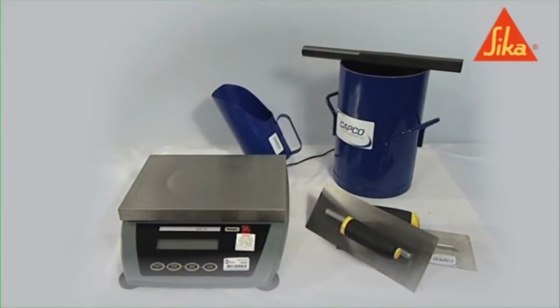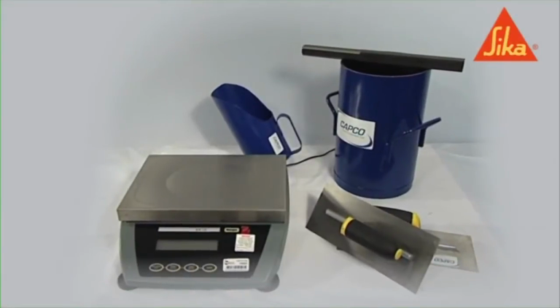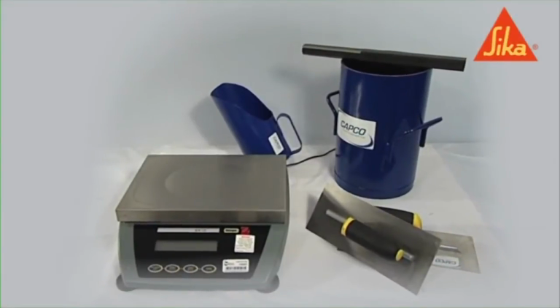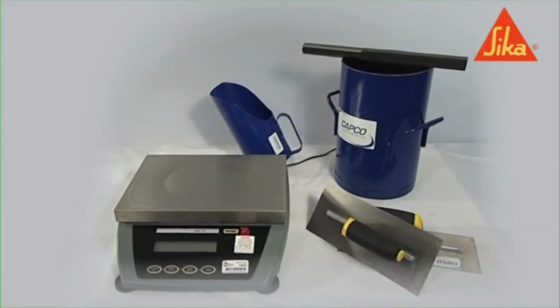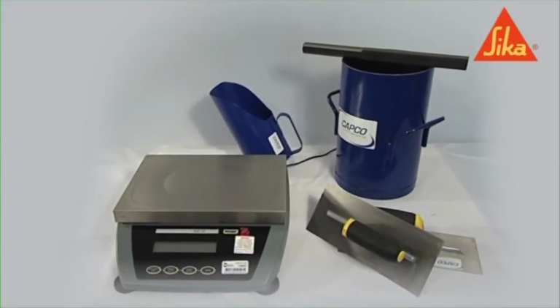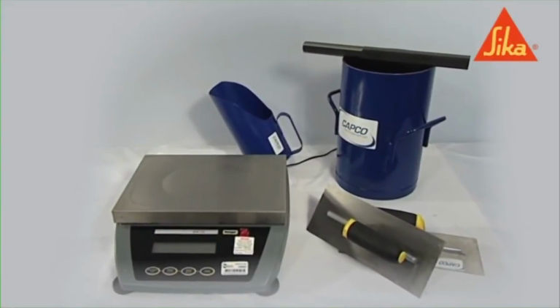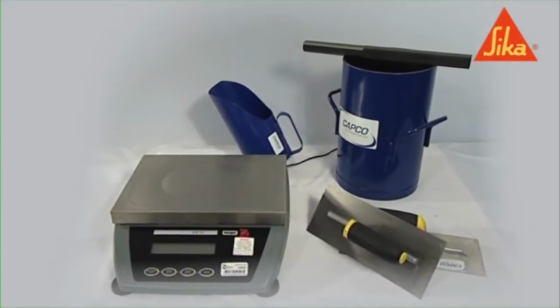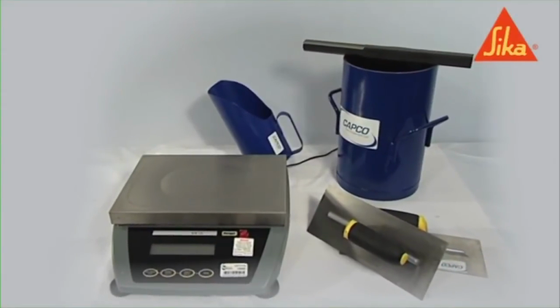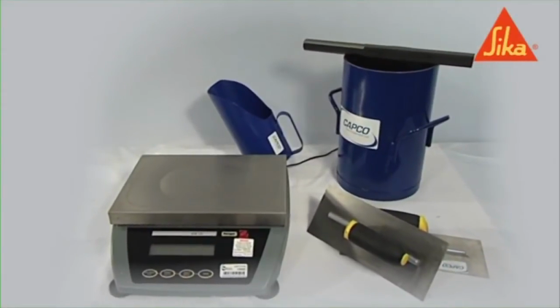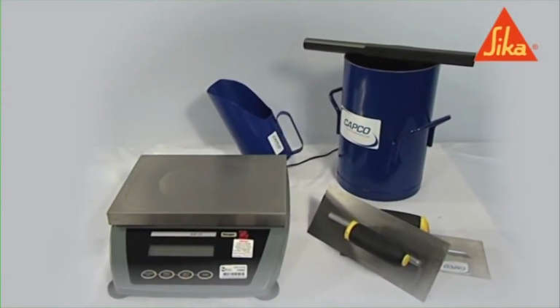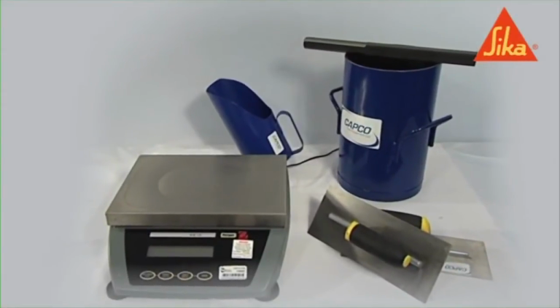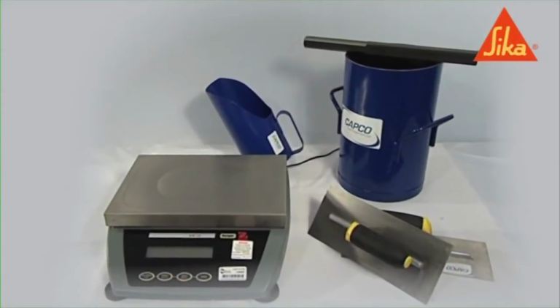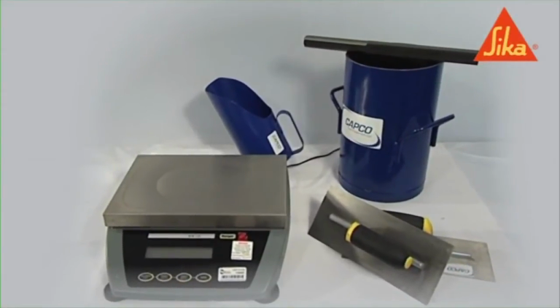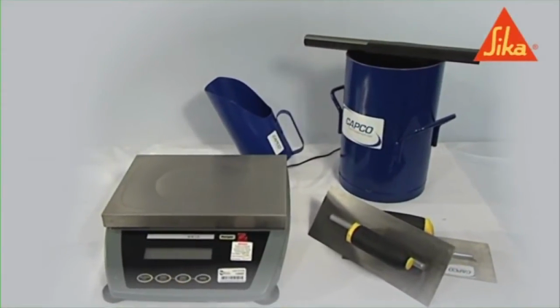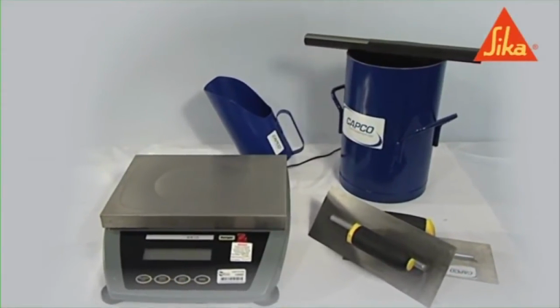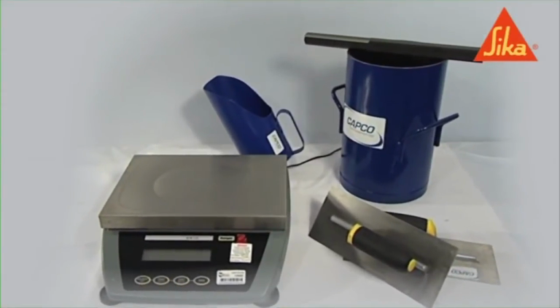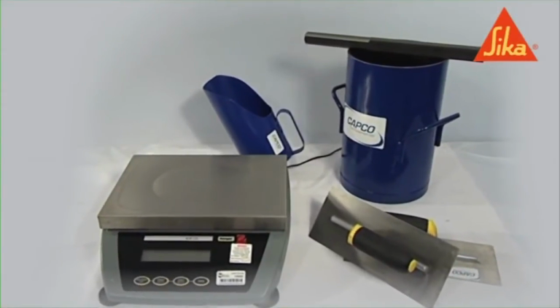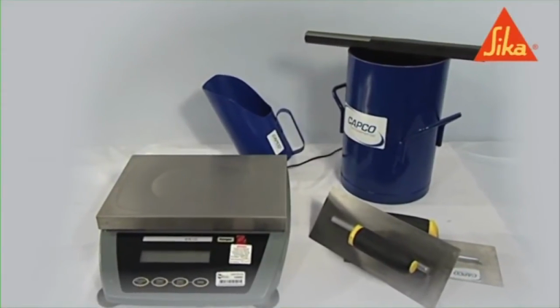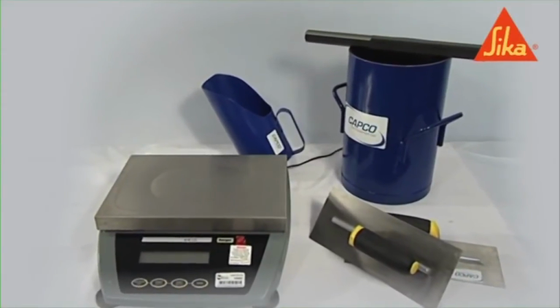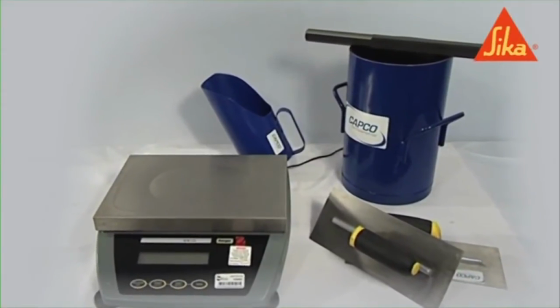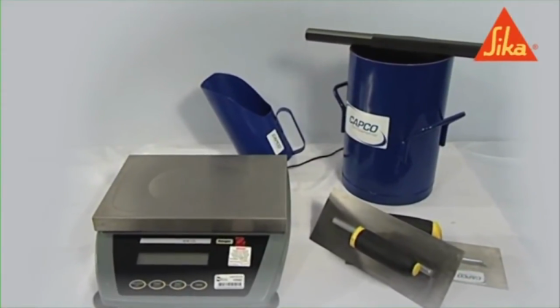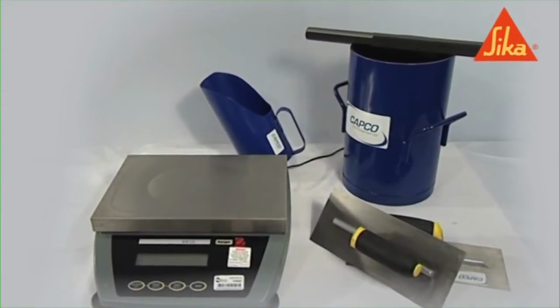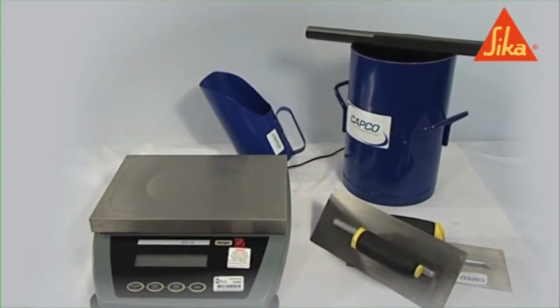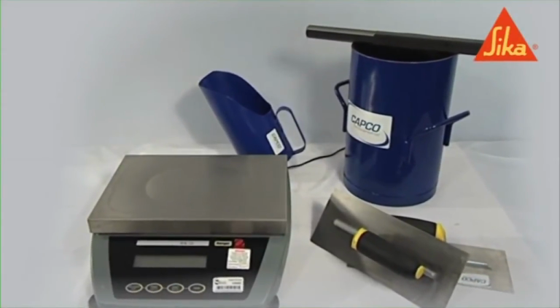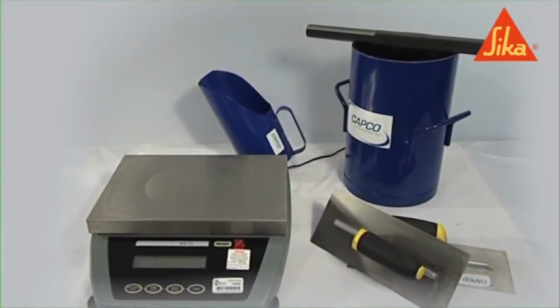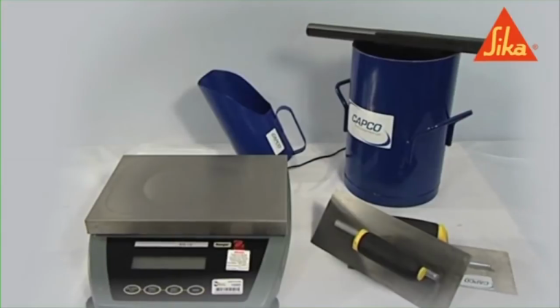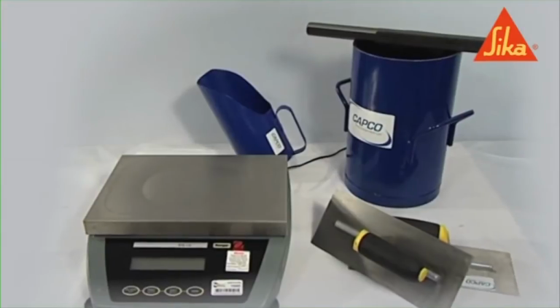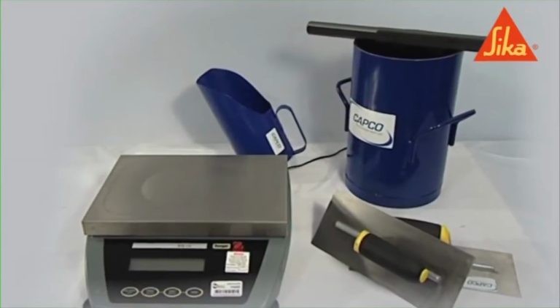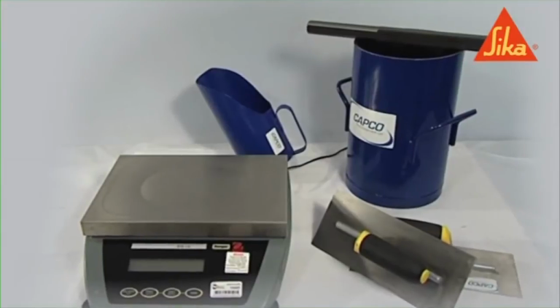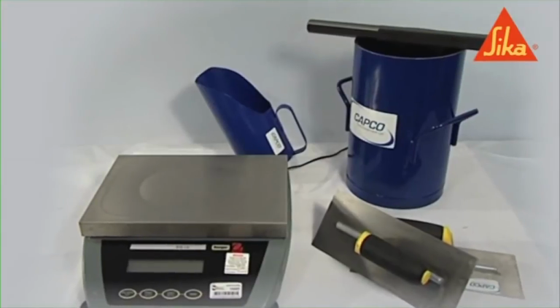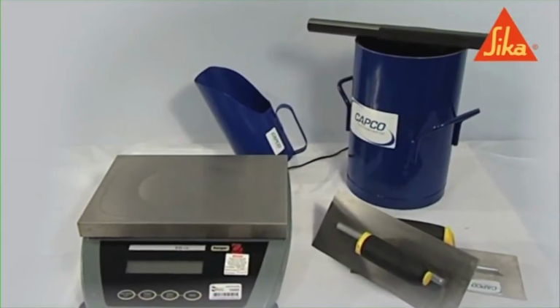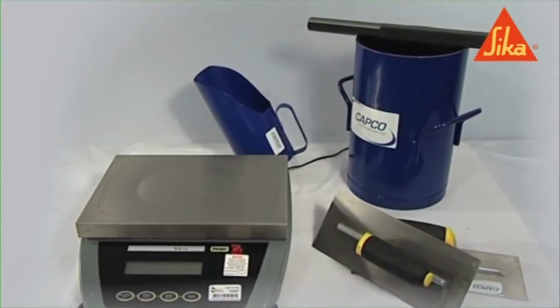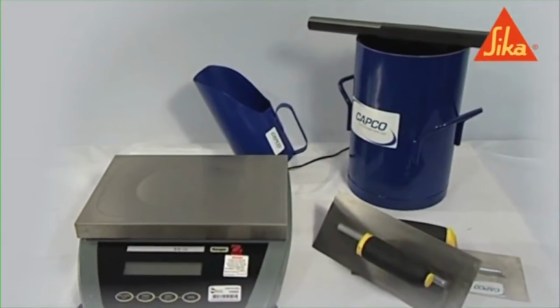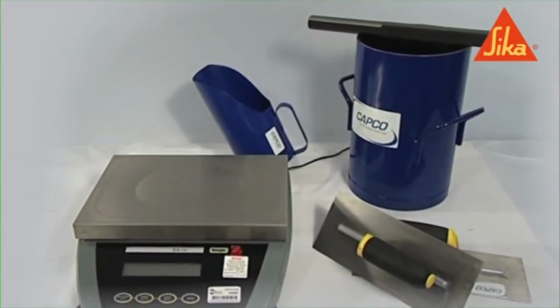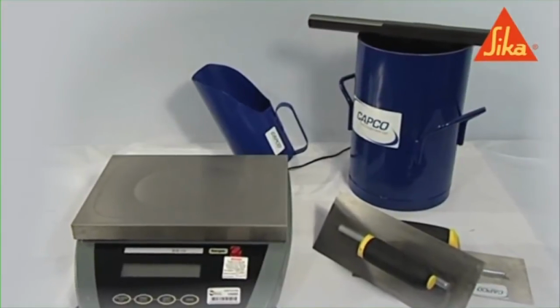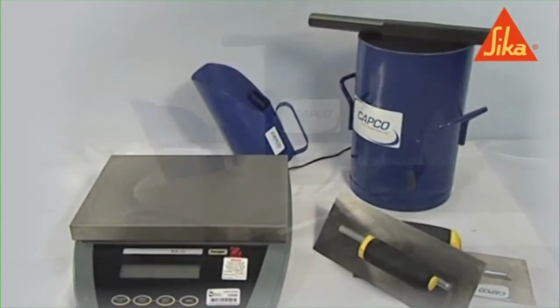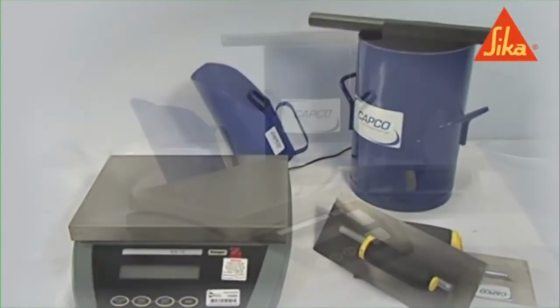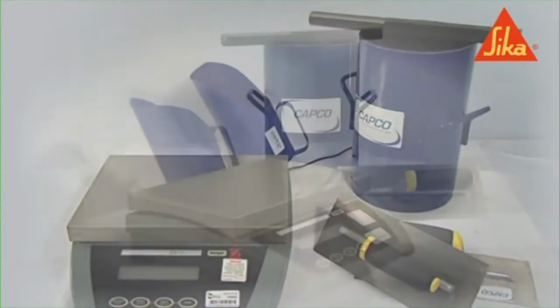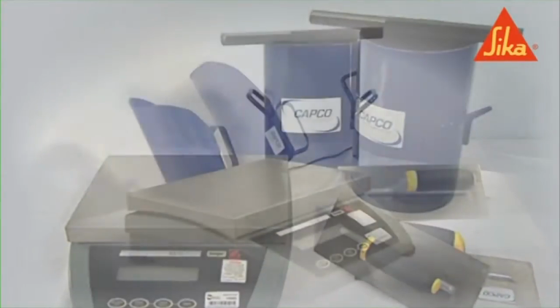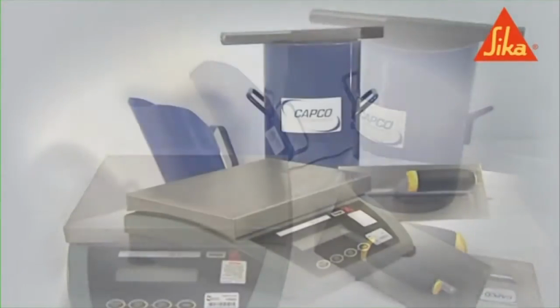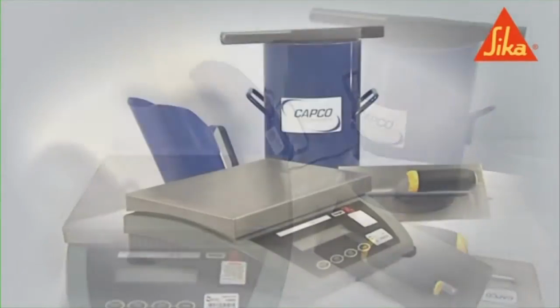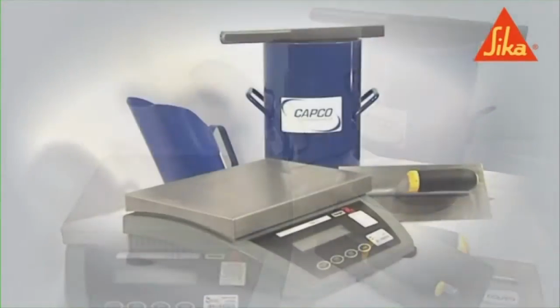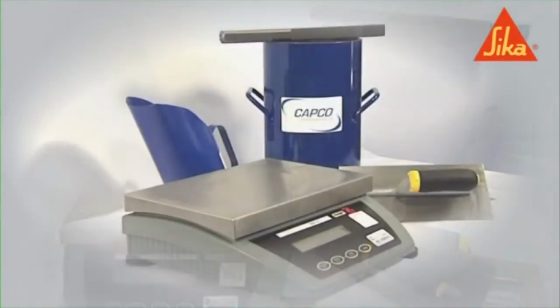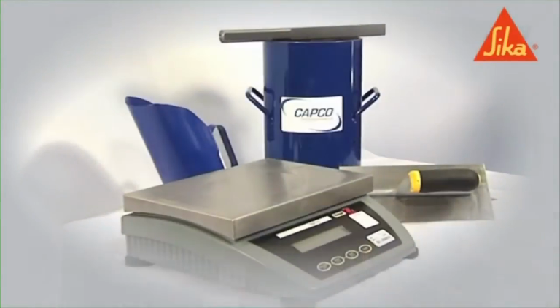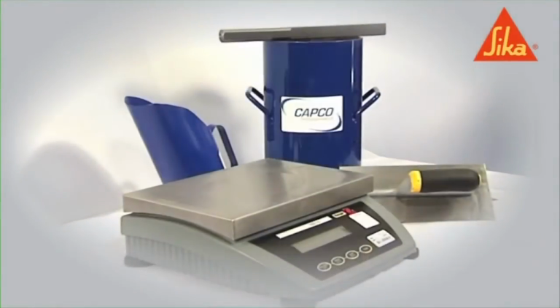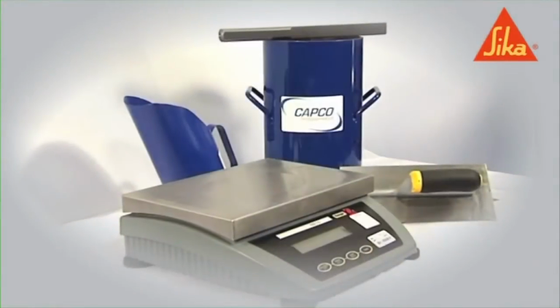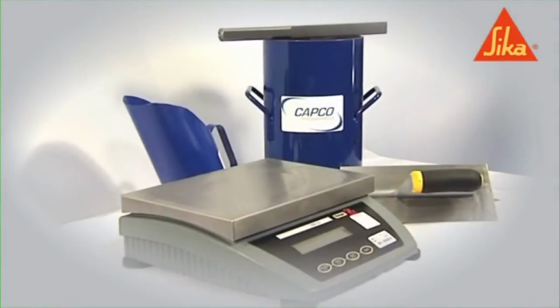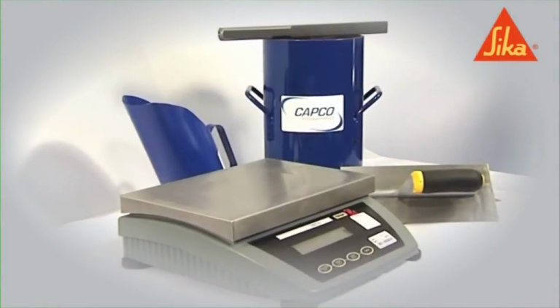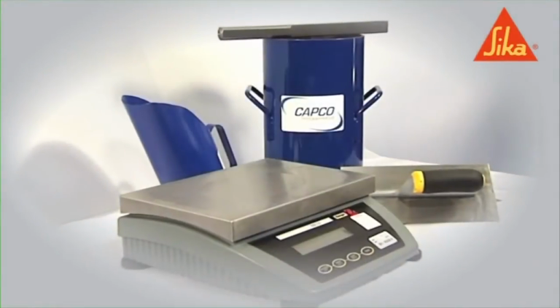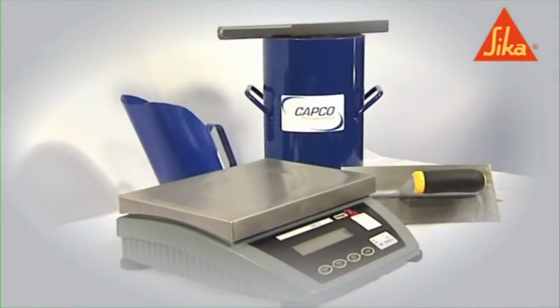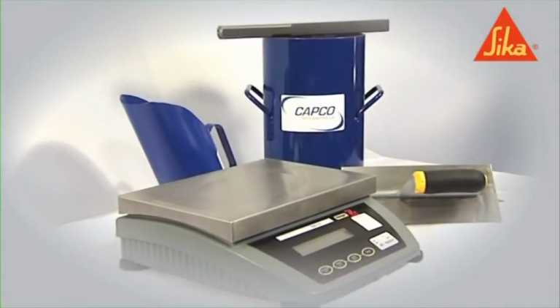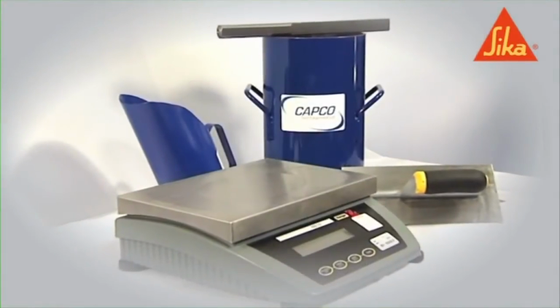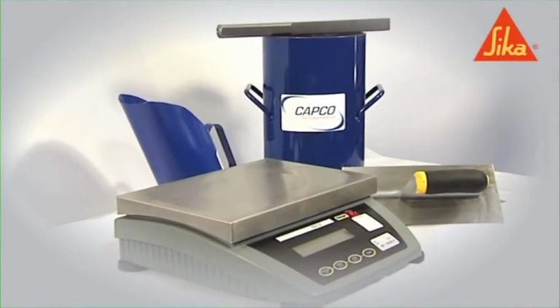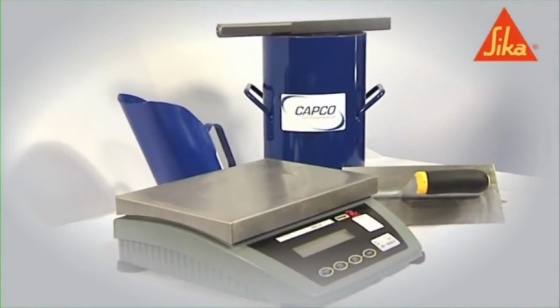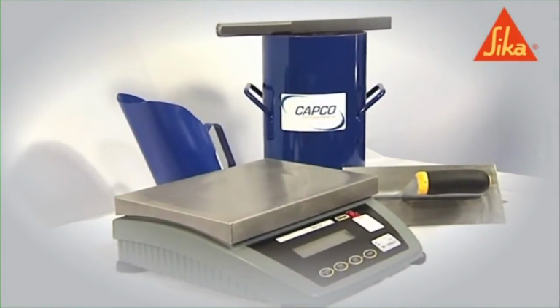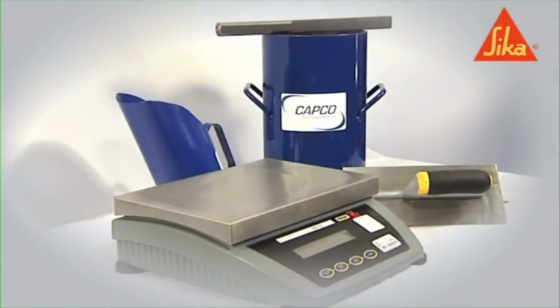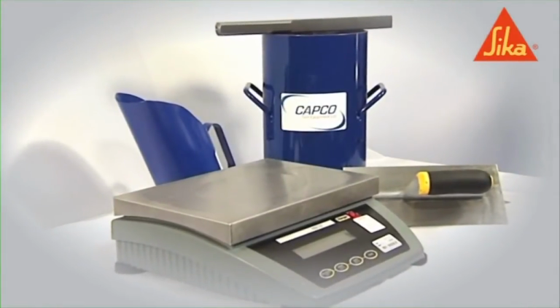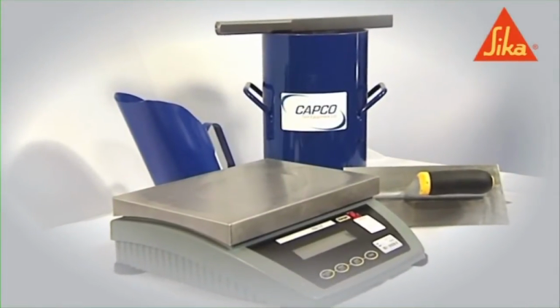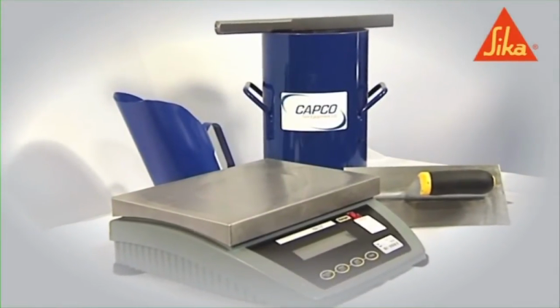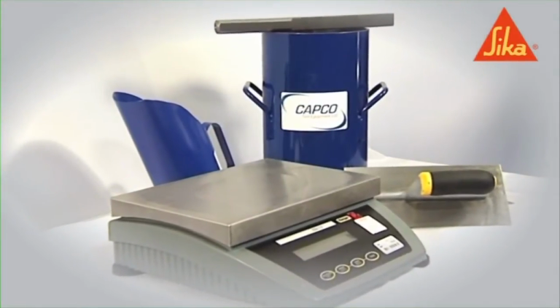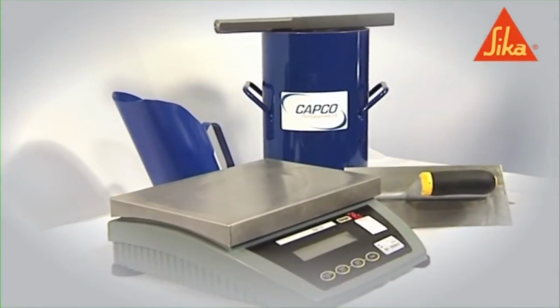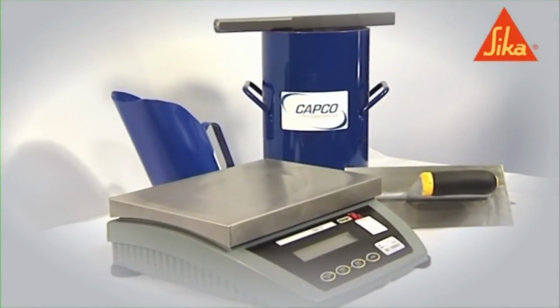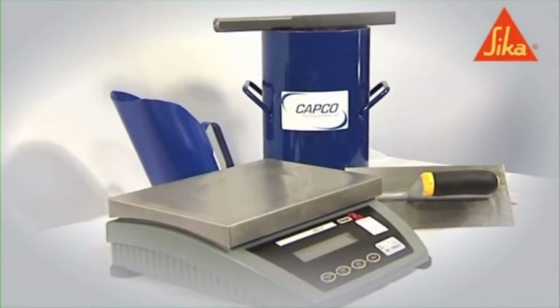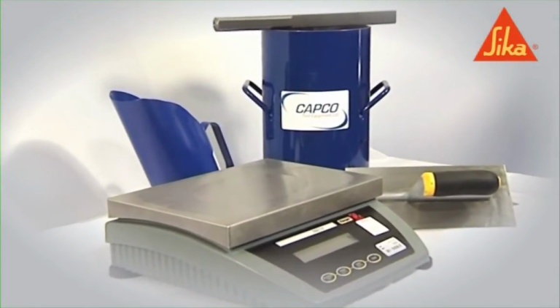All samples of the concrete must be obtained and prepared in accordance with BS EN 12350 part 1.